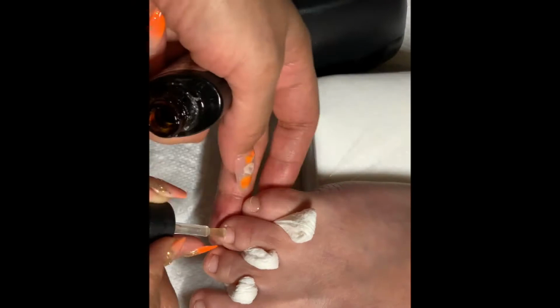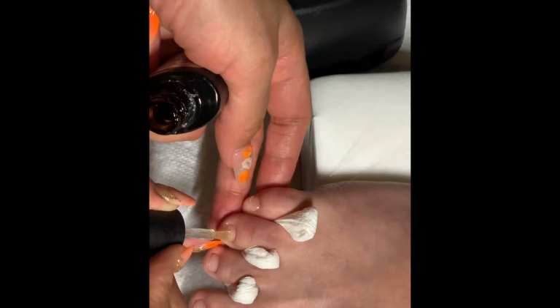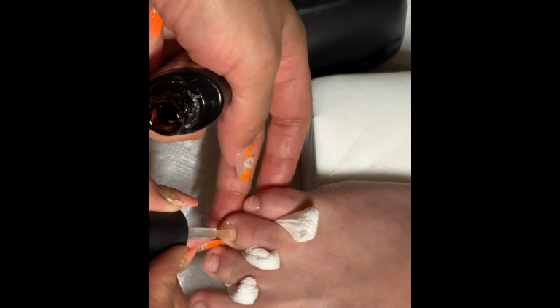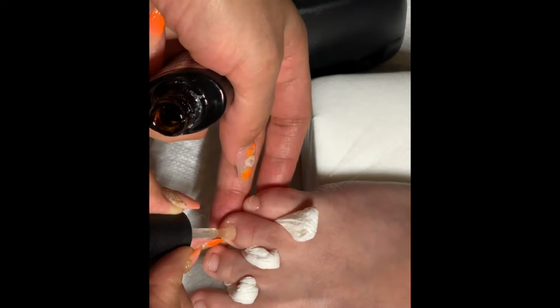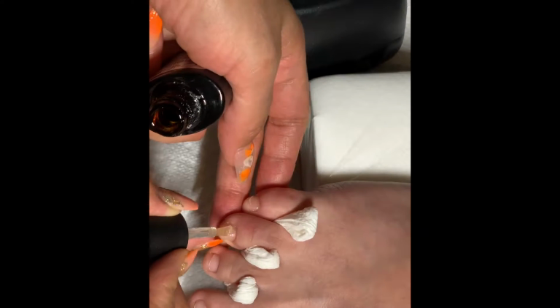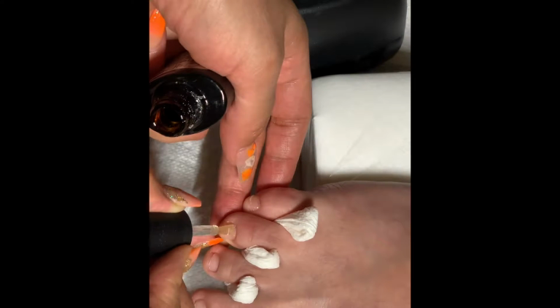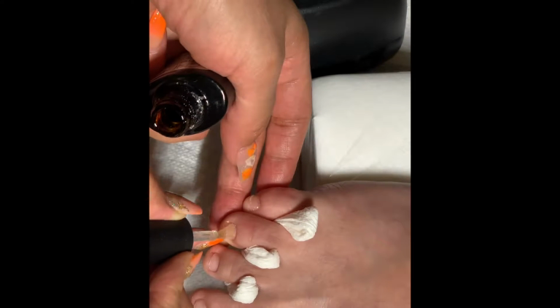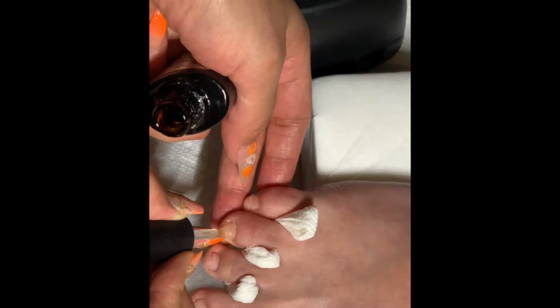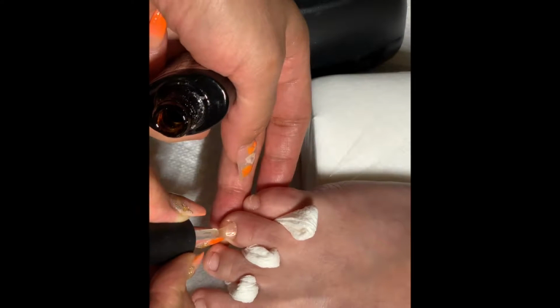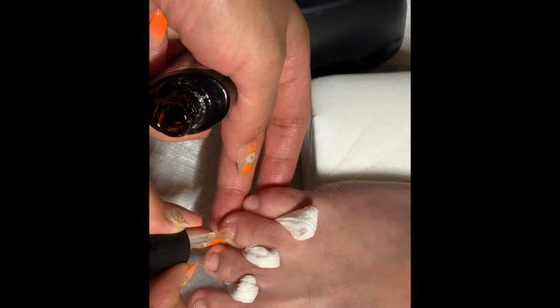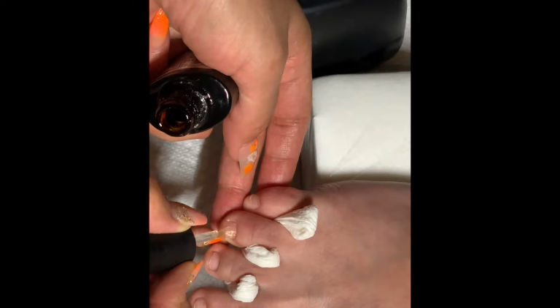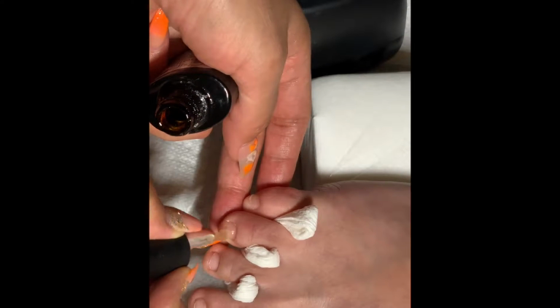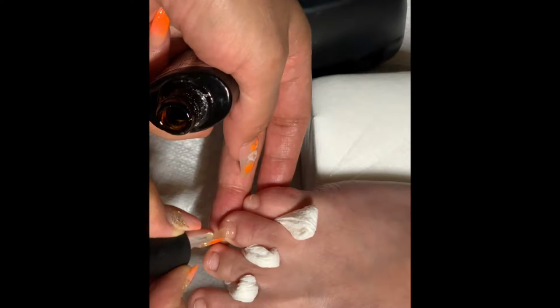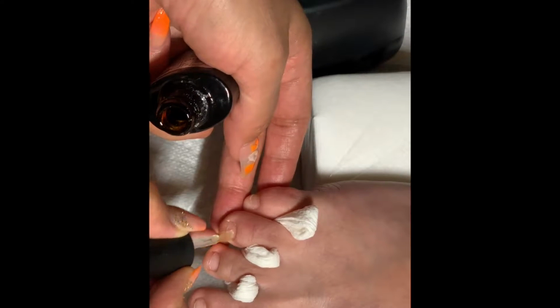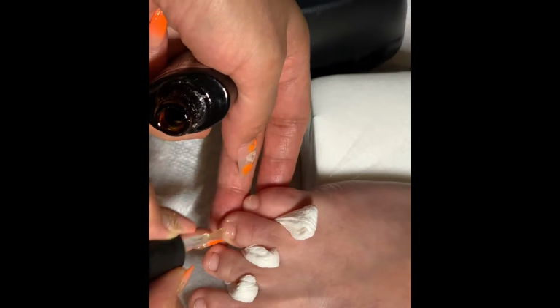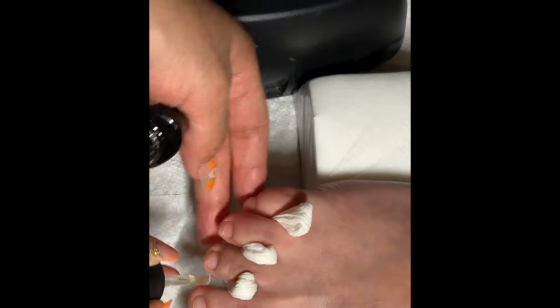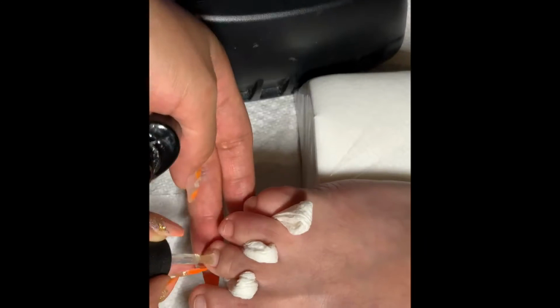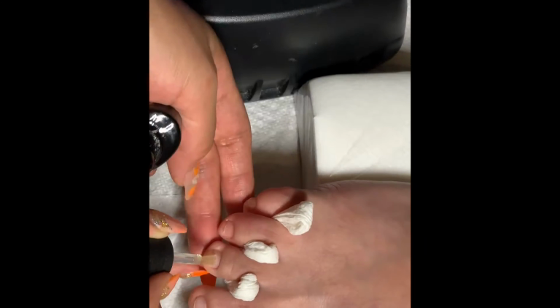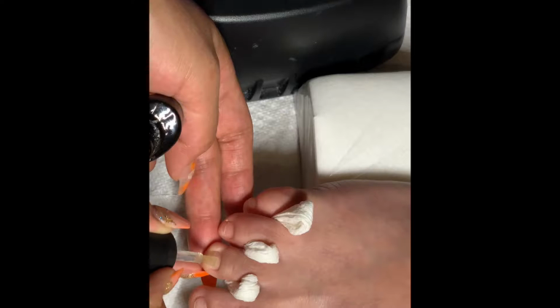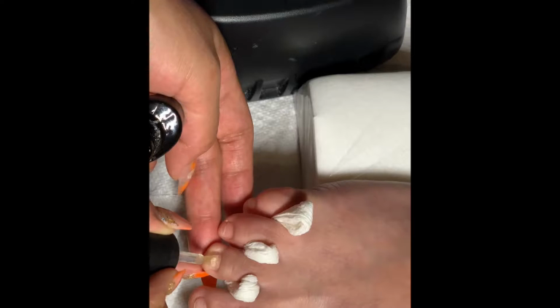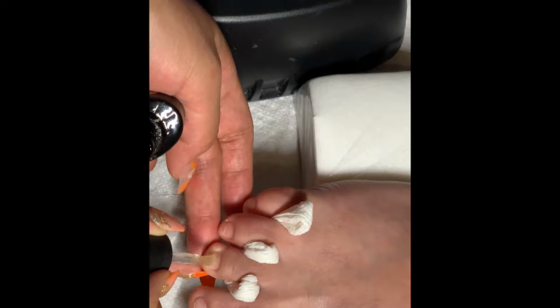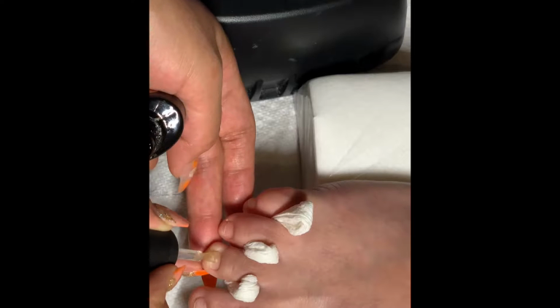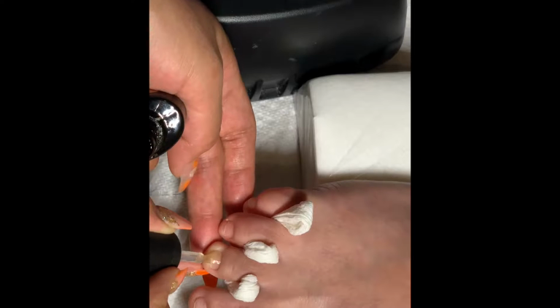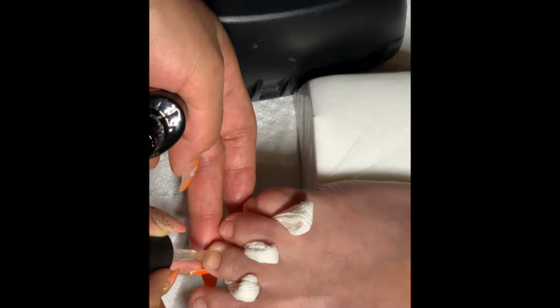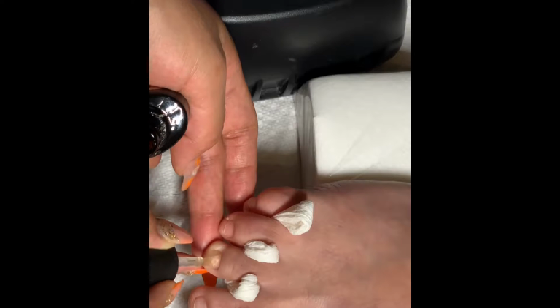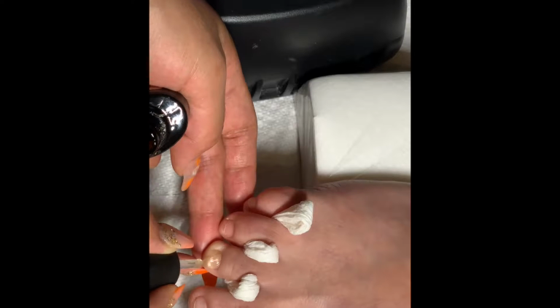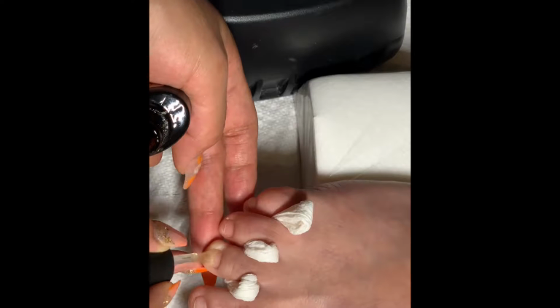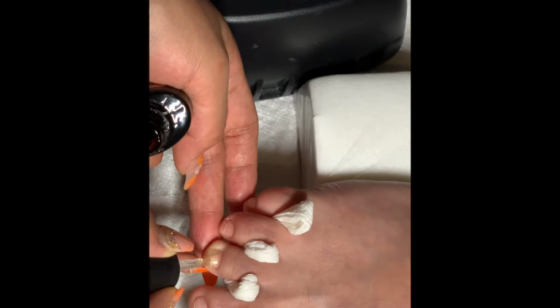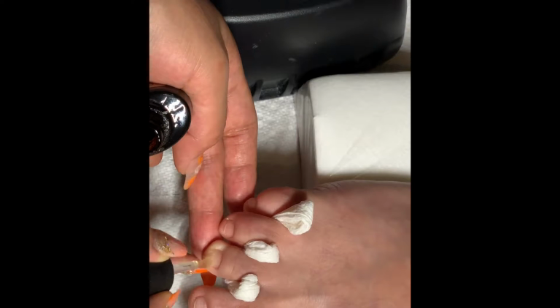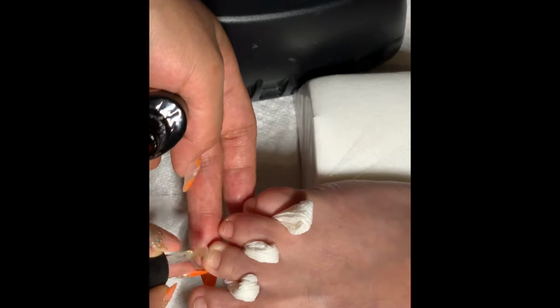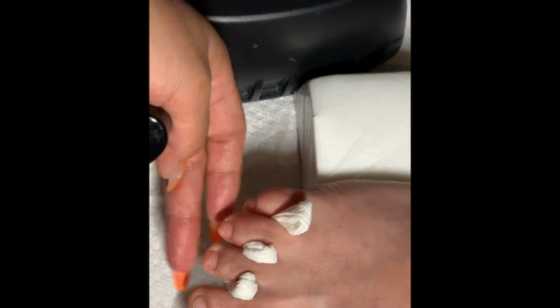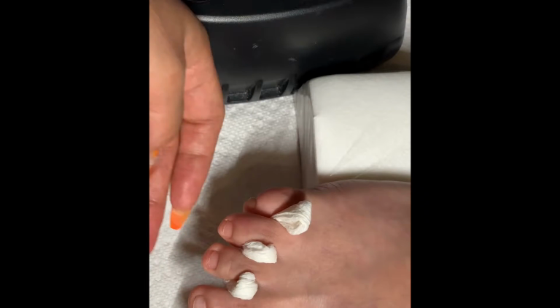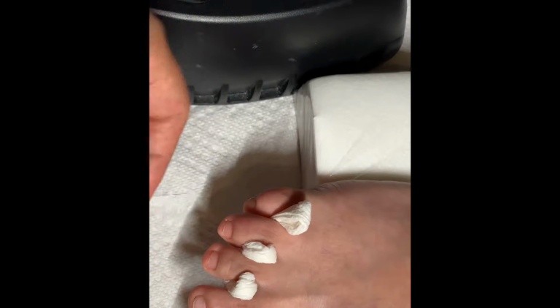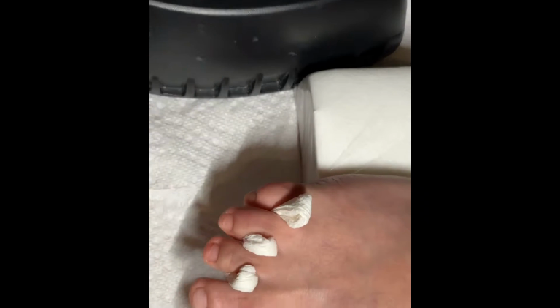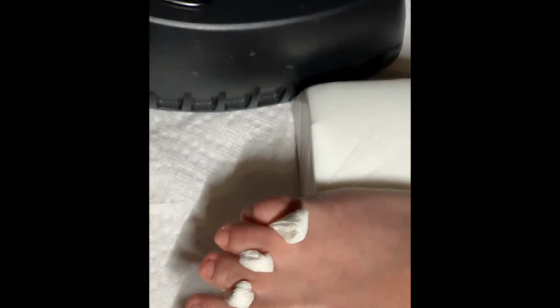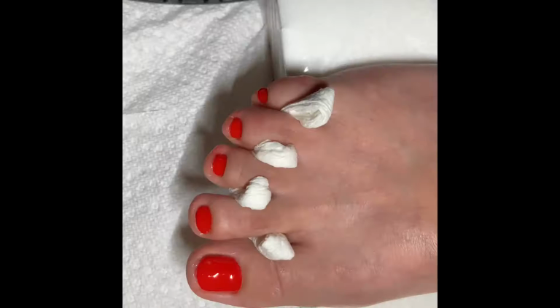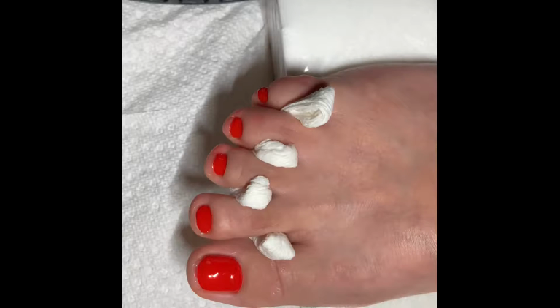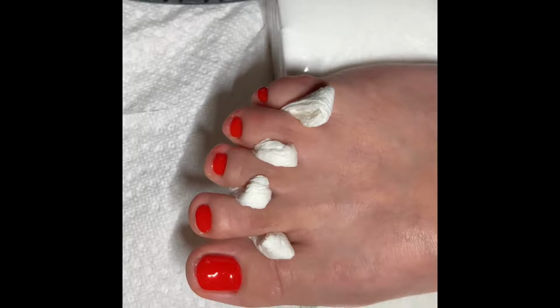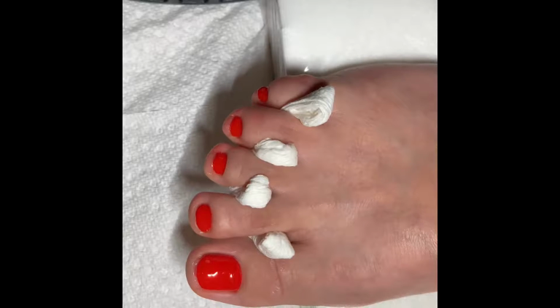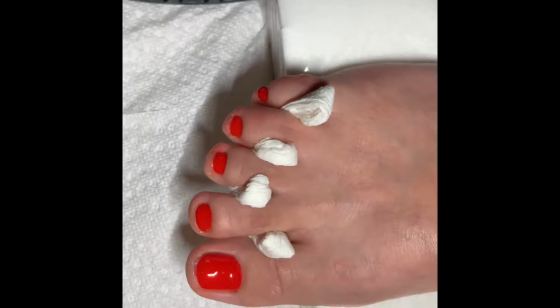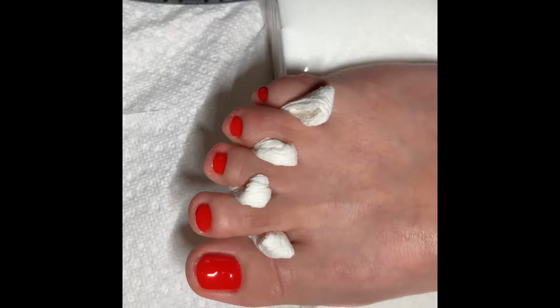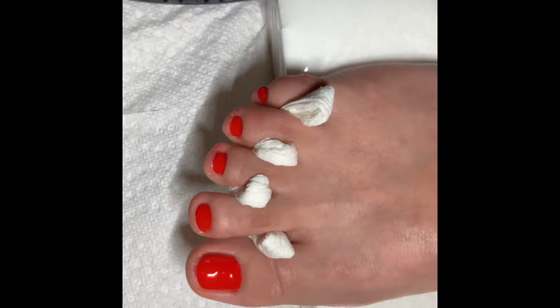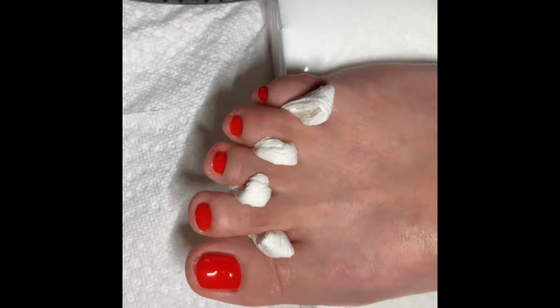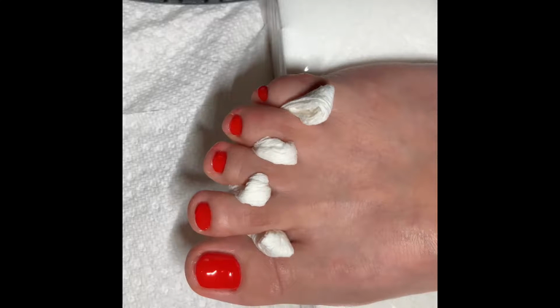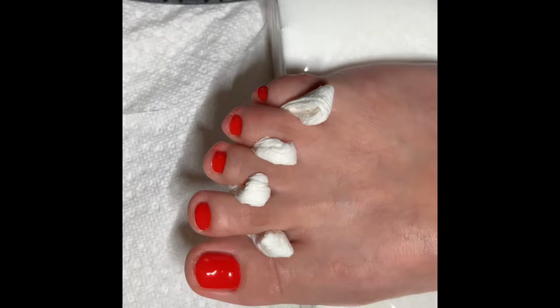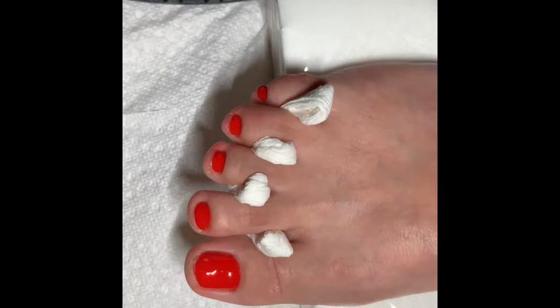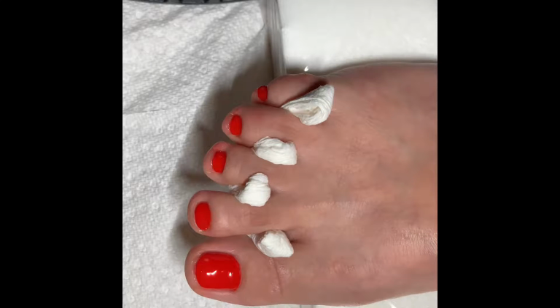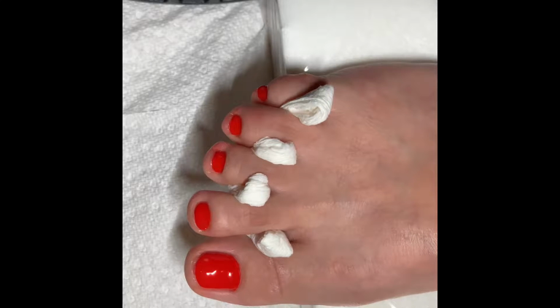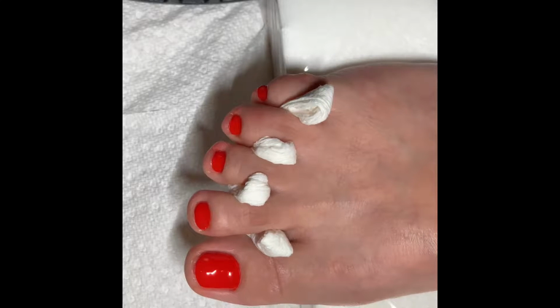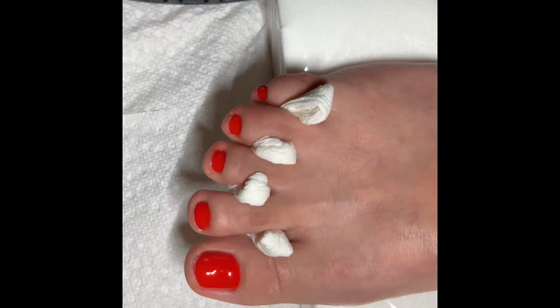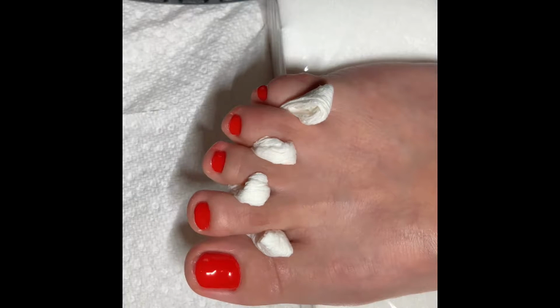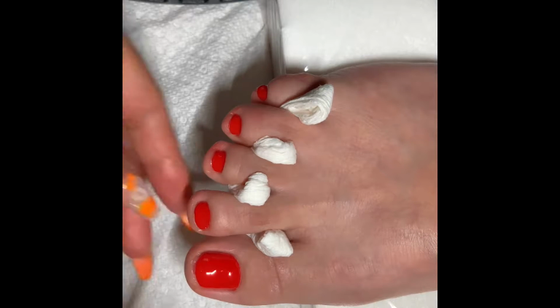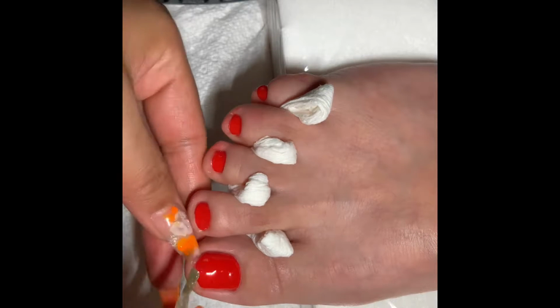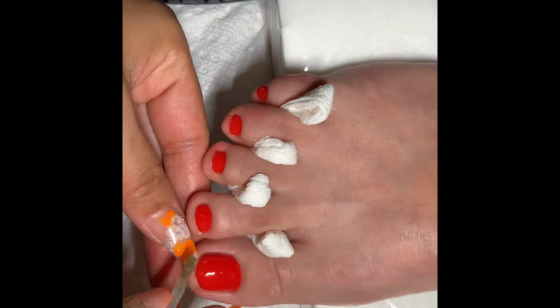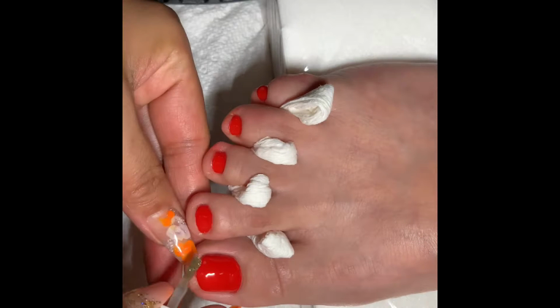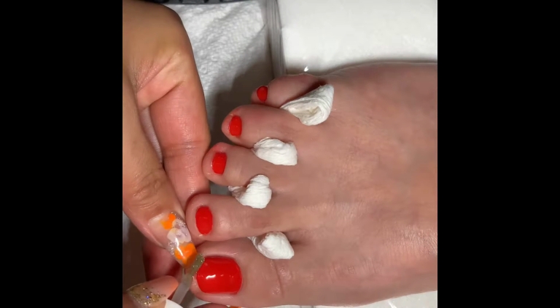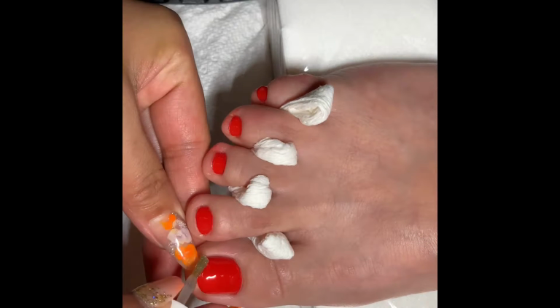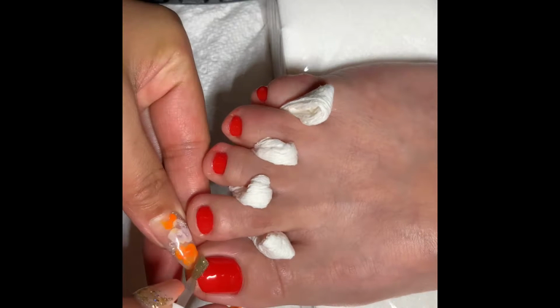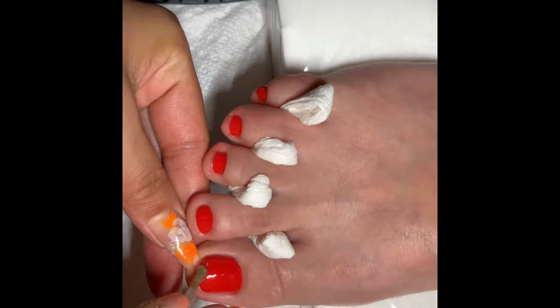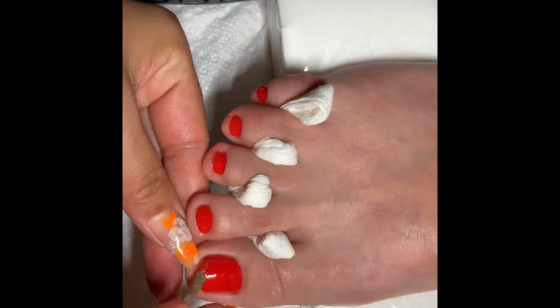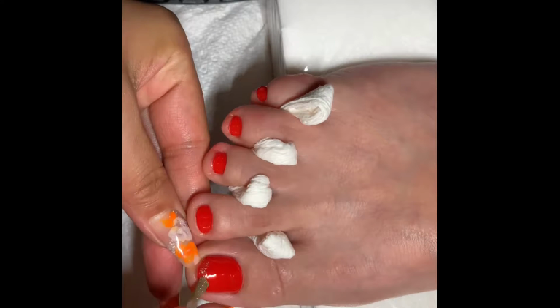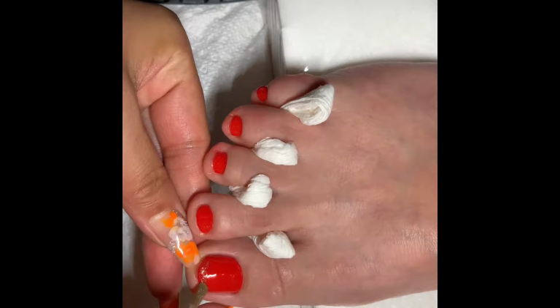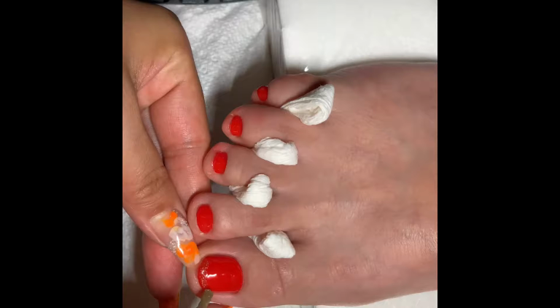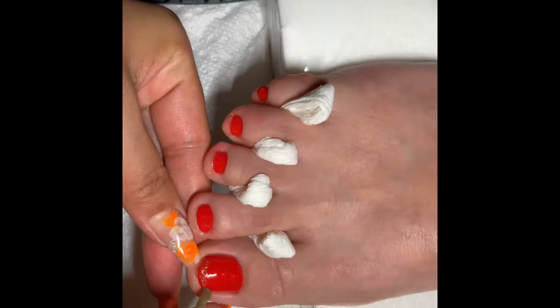First, use the alcohol to clean your toes. Clean off the lotion and body oil.